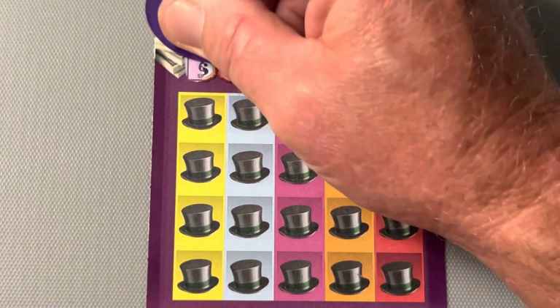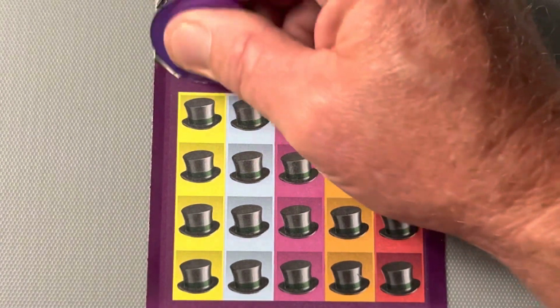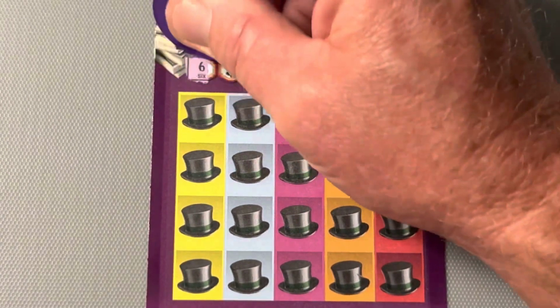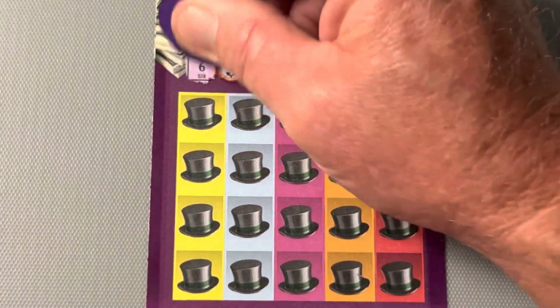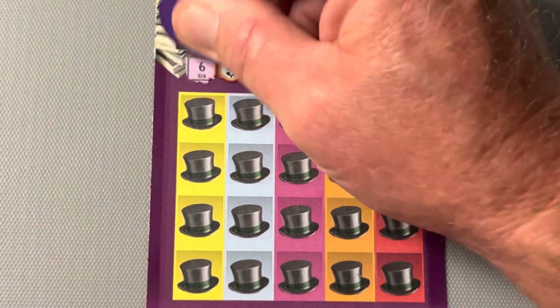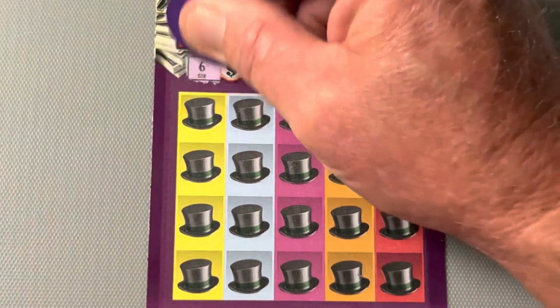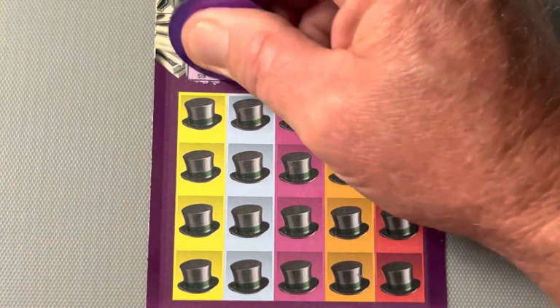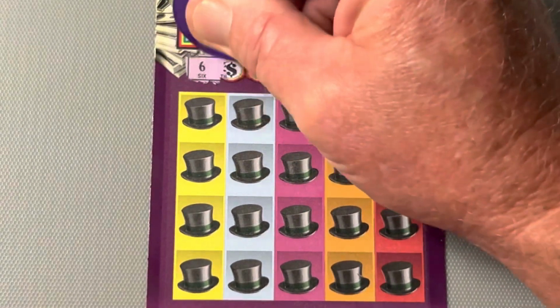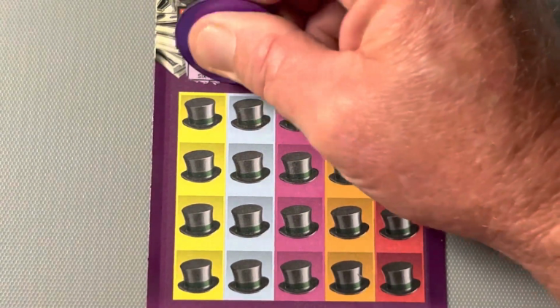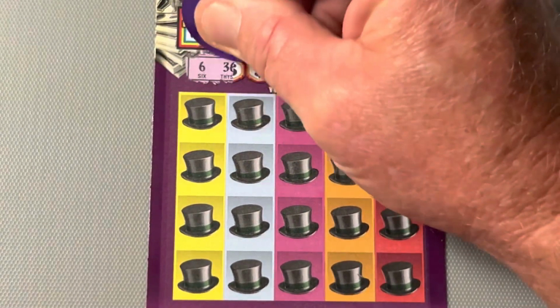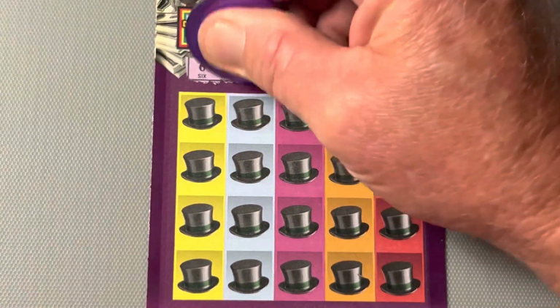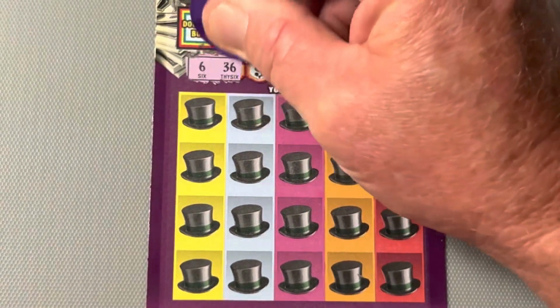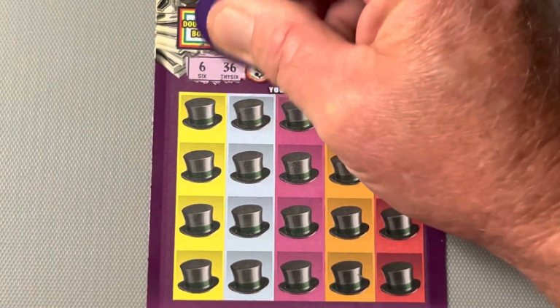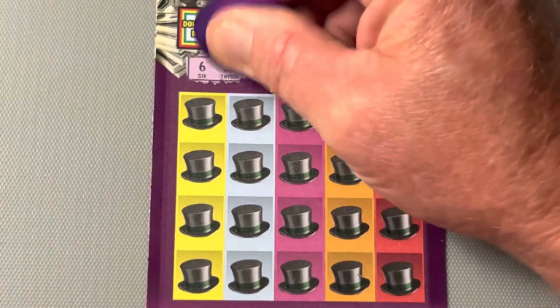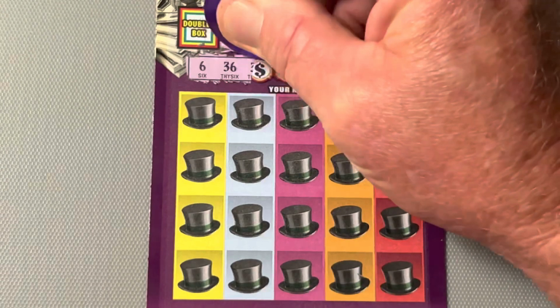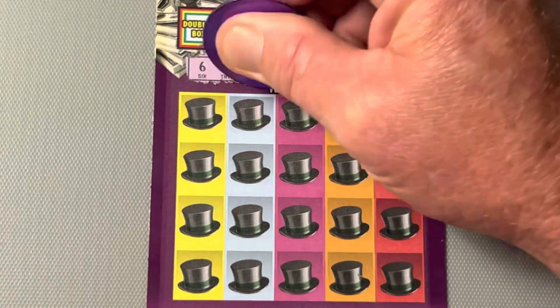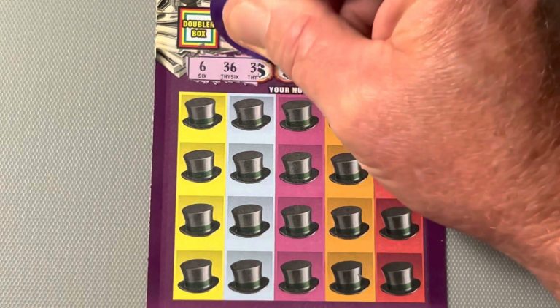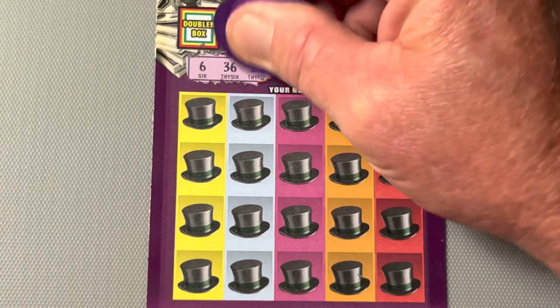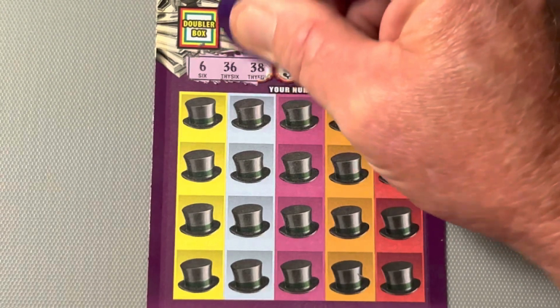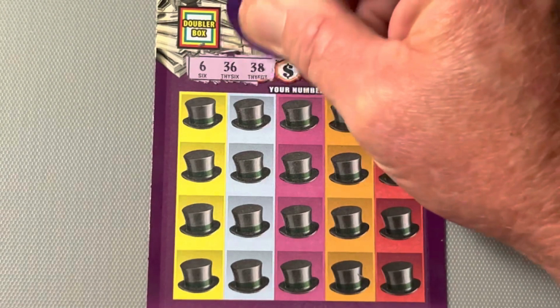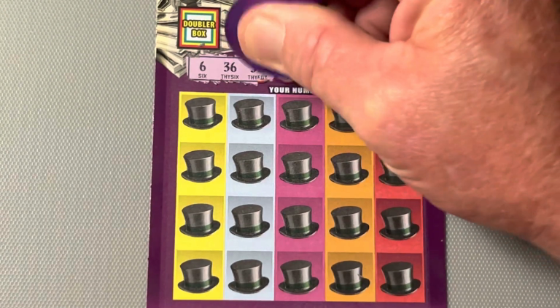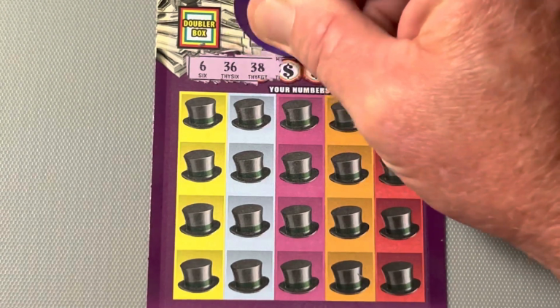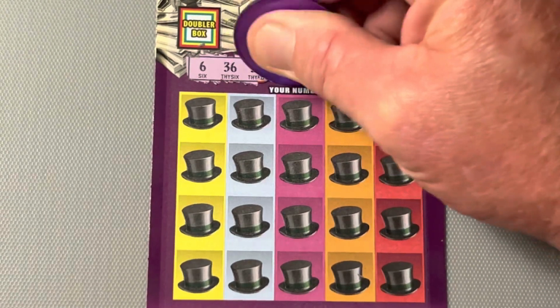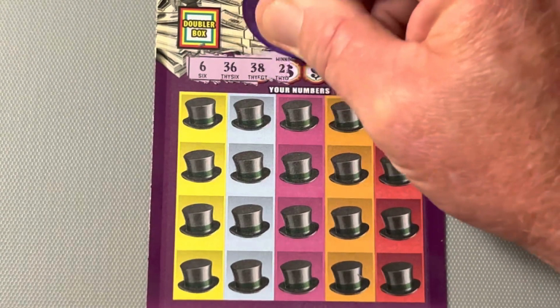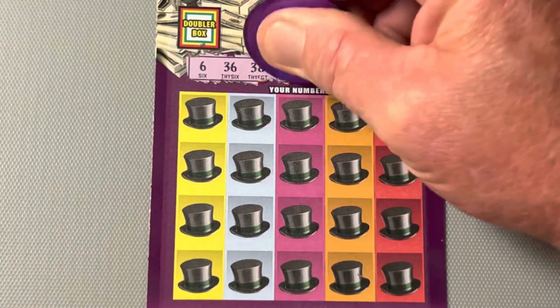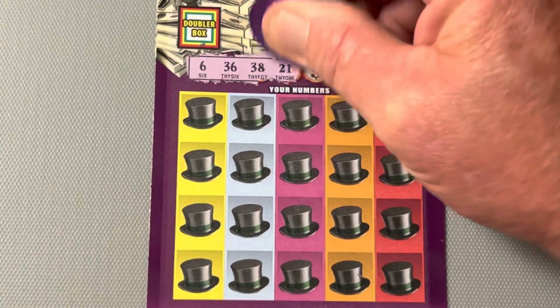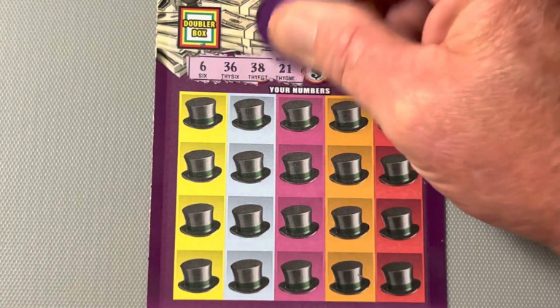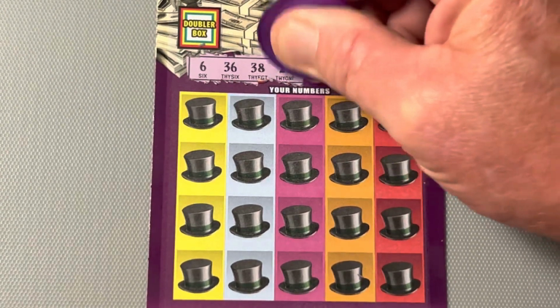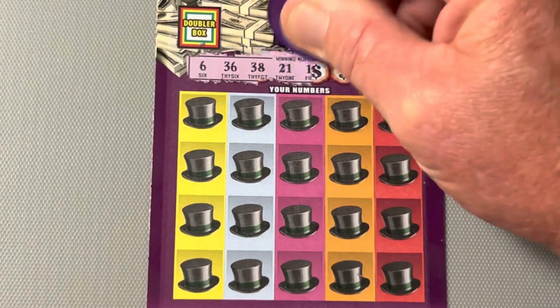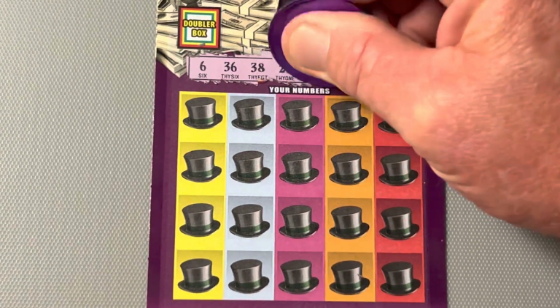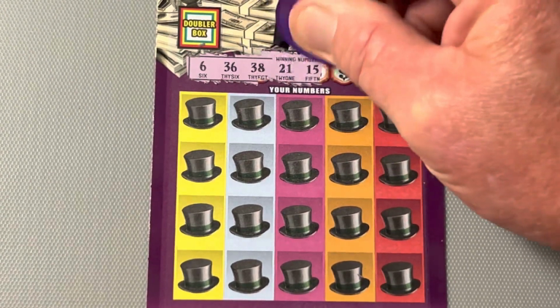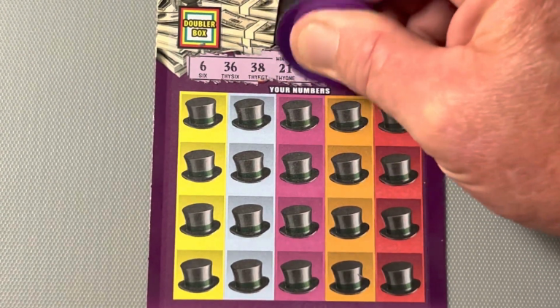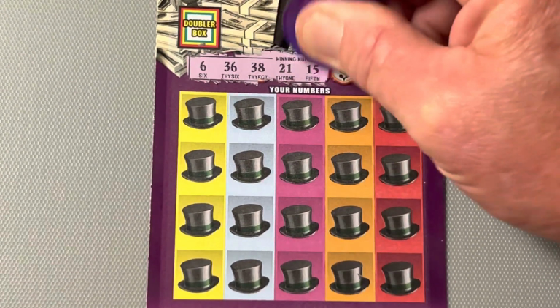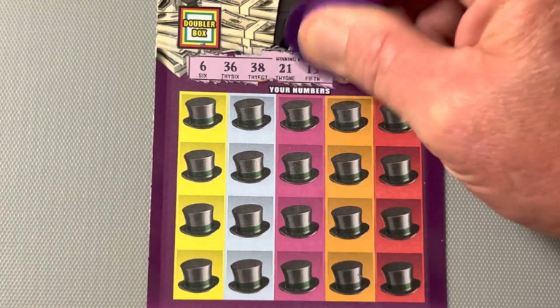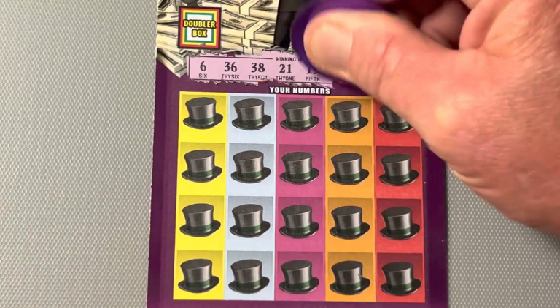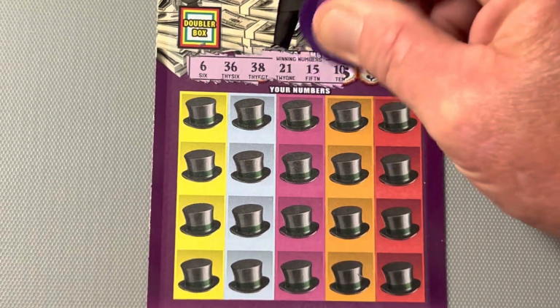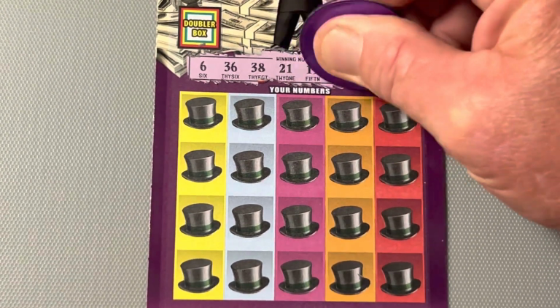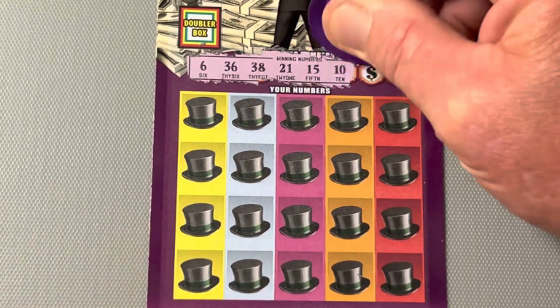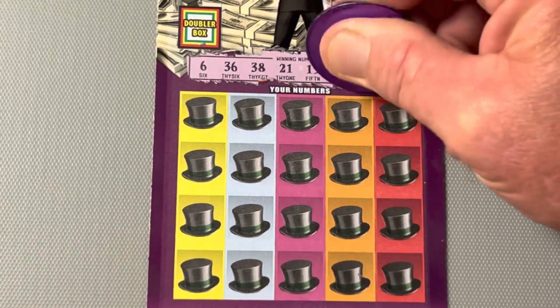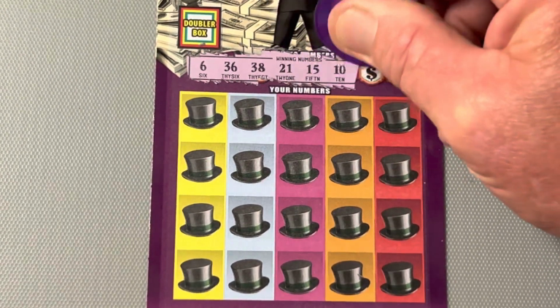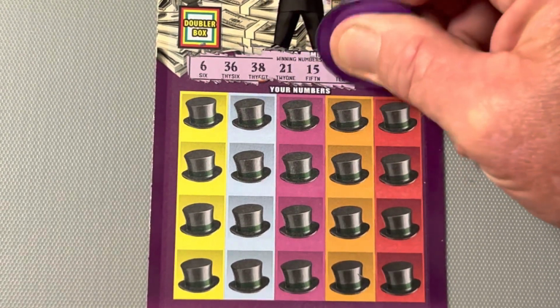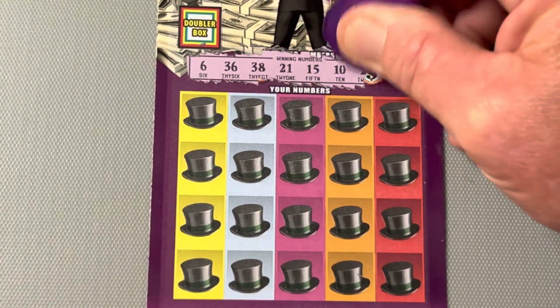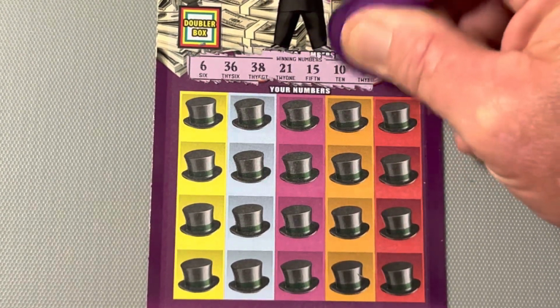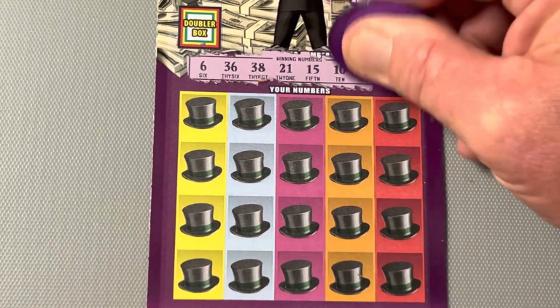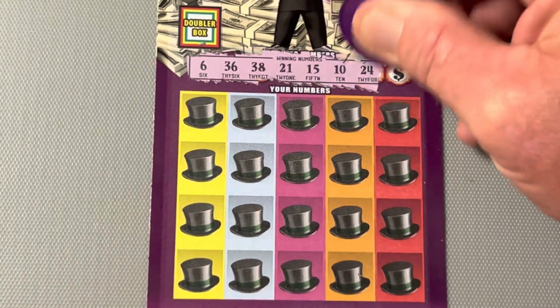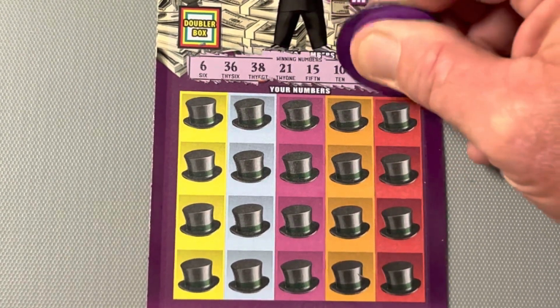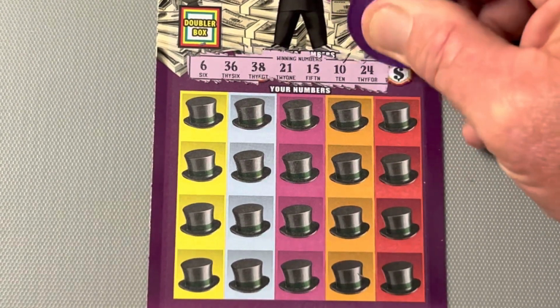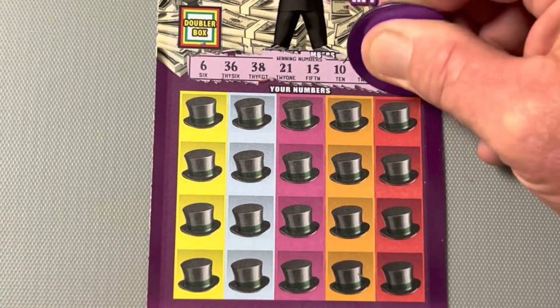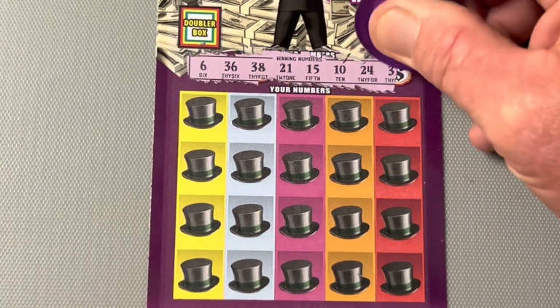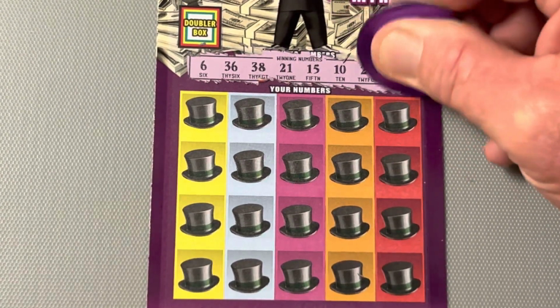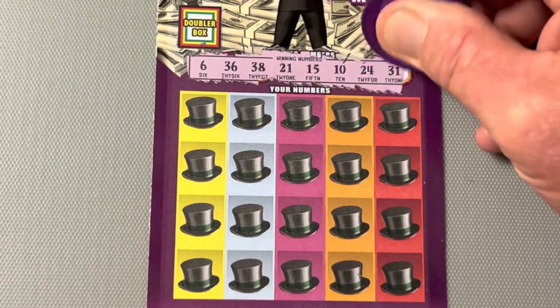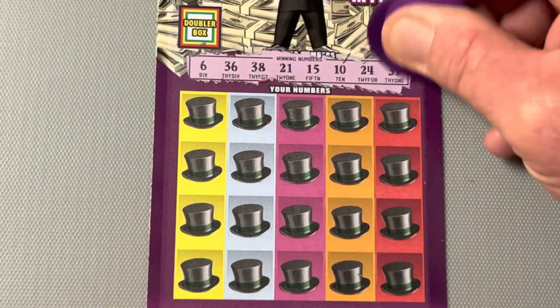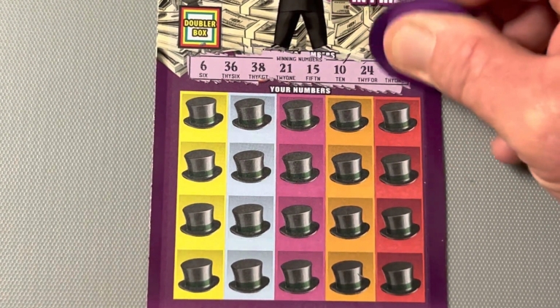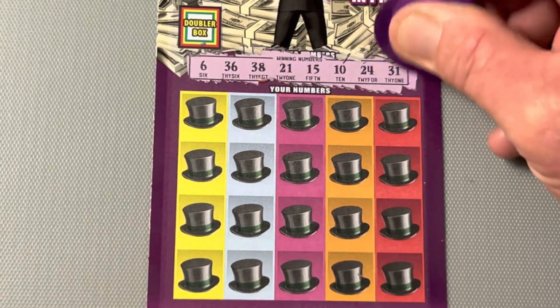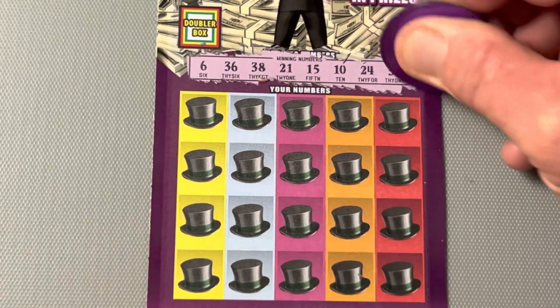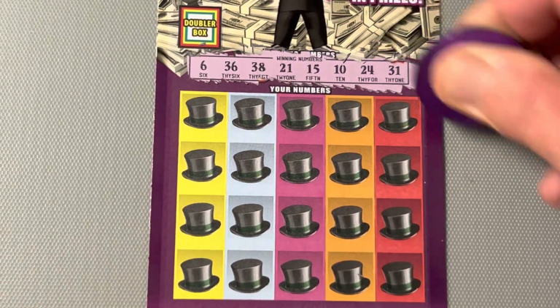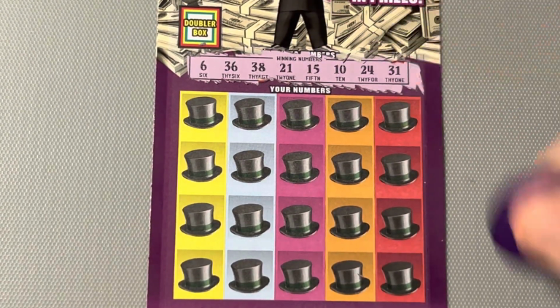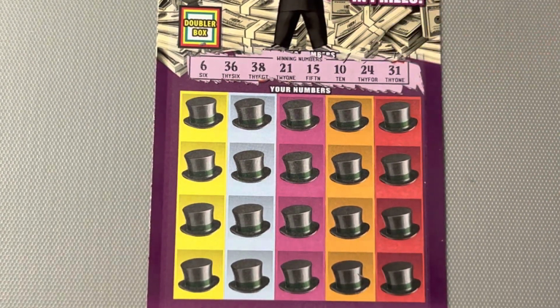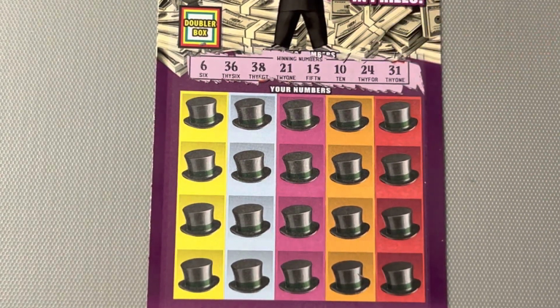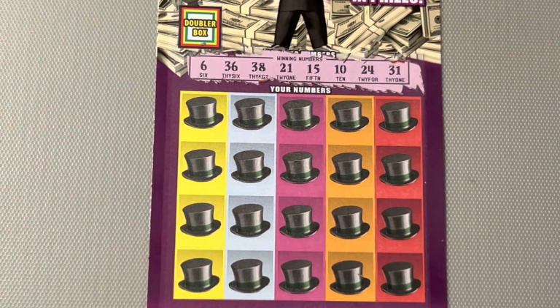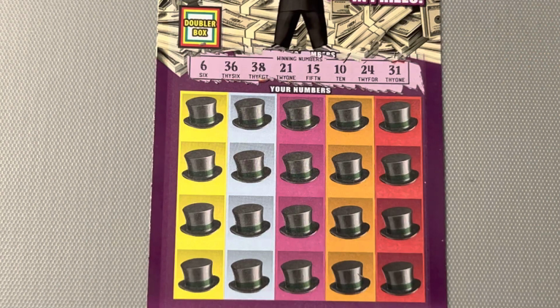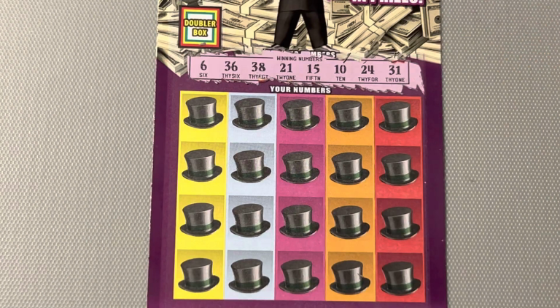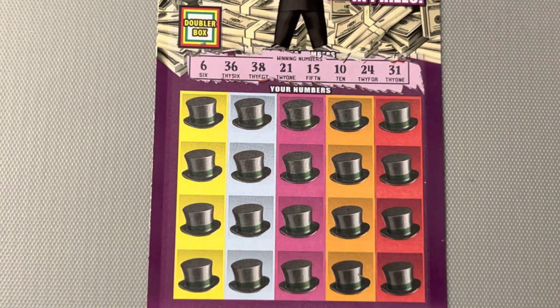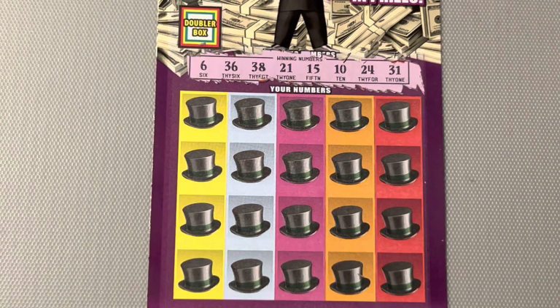What do we got? 6, 36, 38, 21, 15, 10, 24, and a 31.